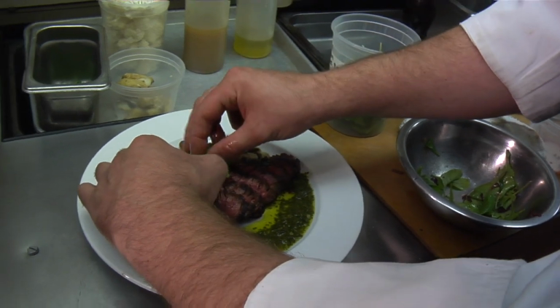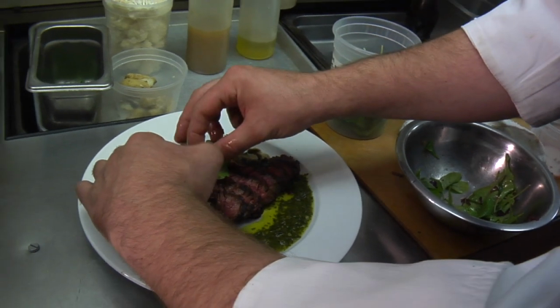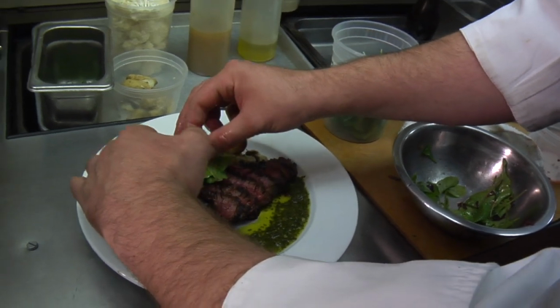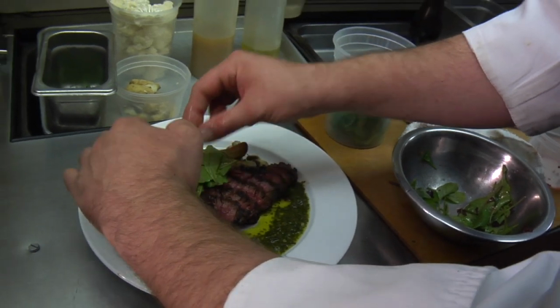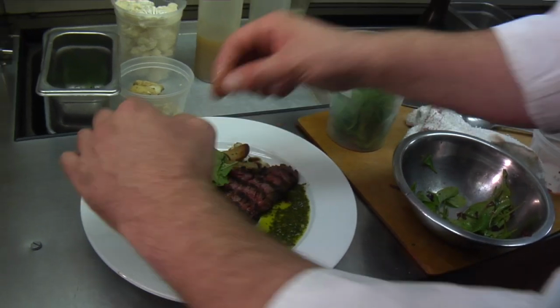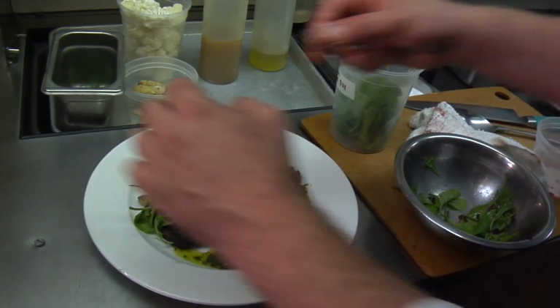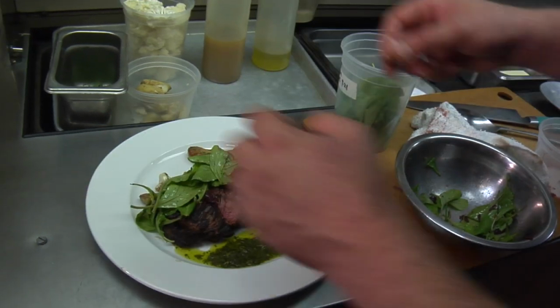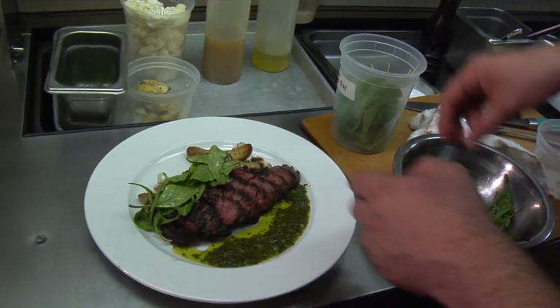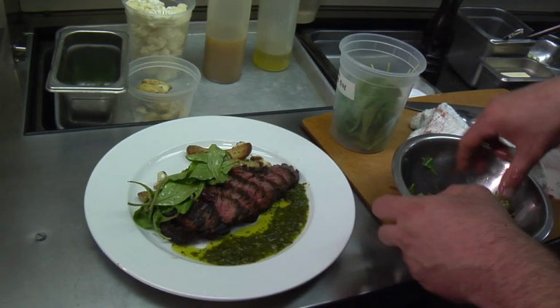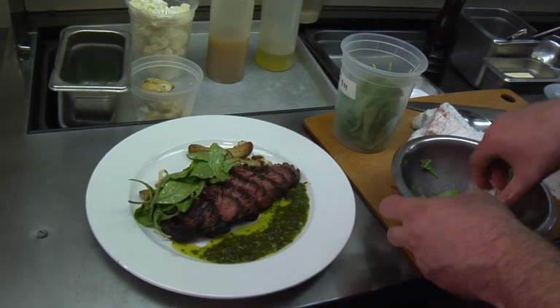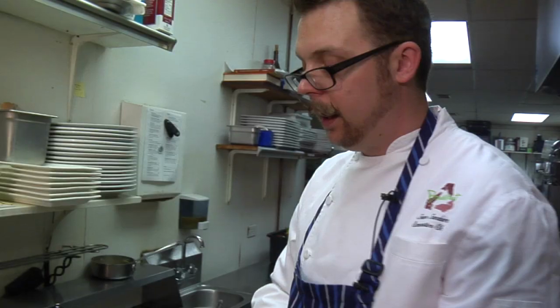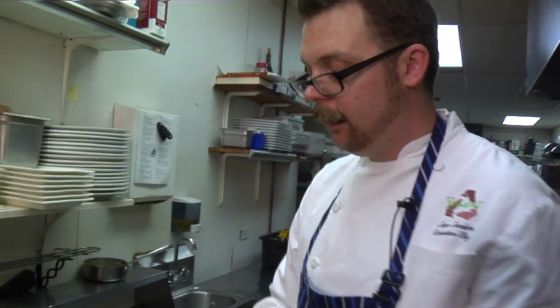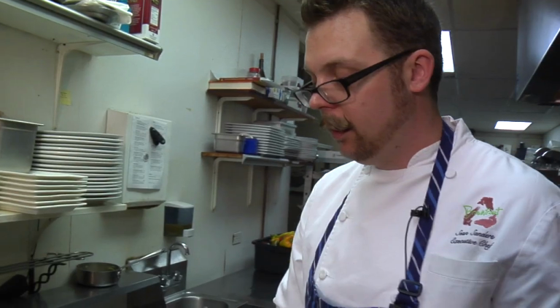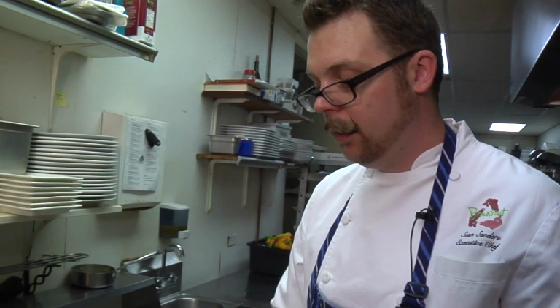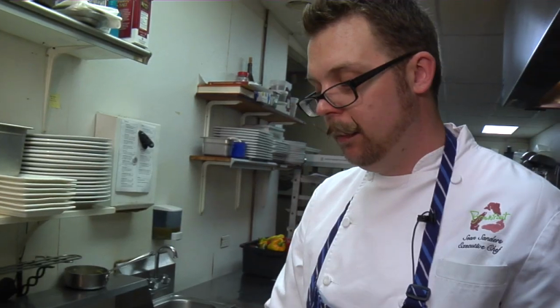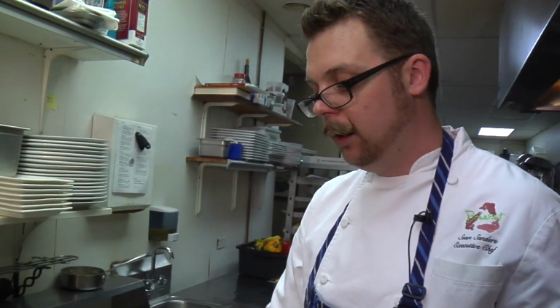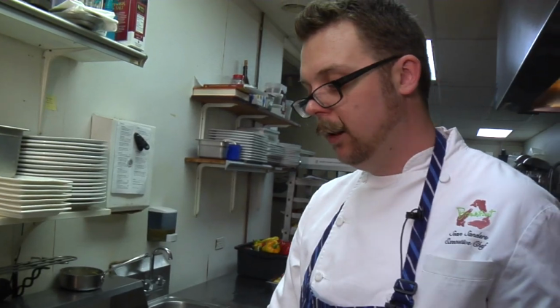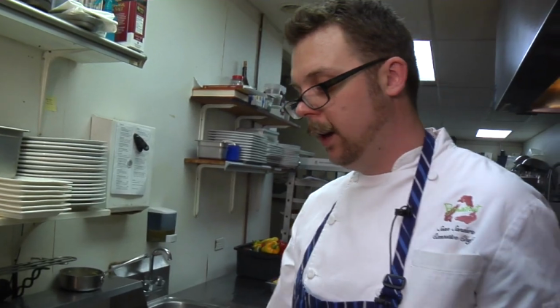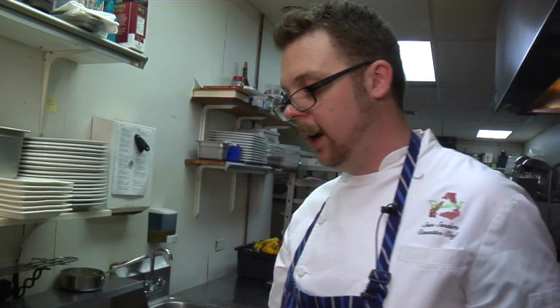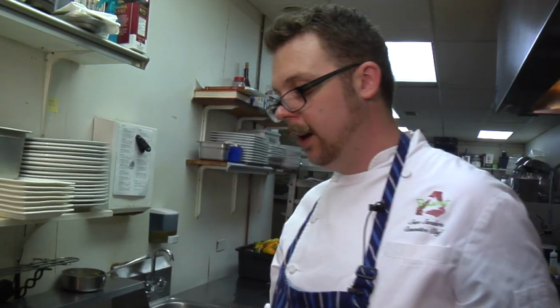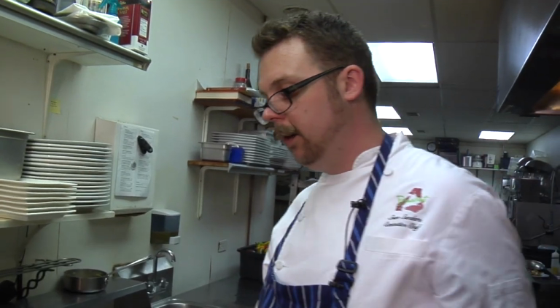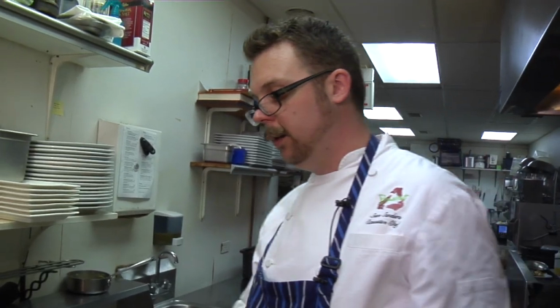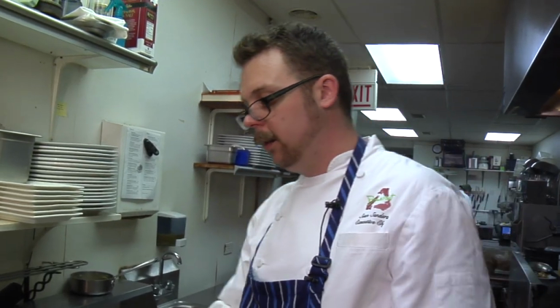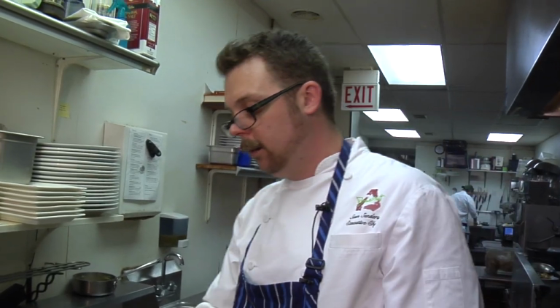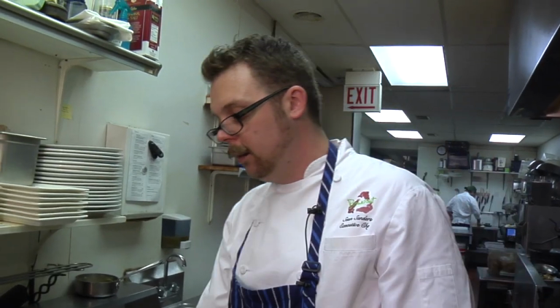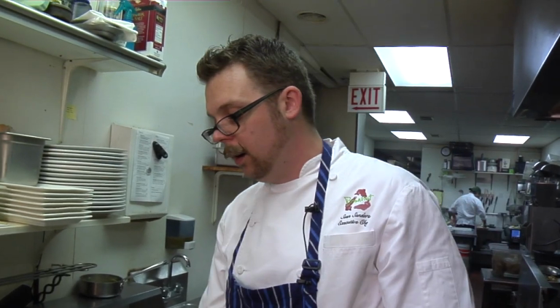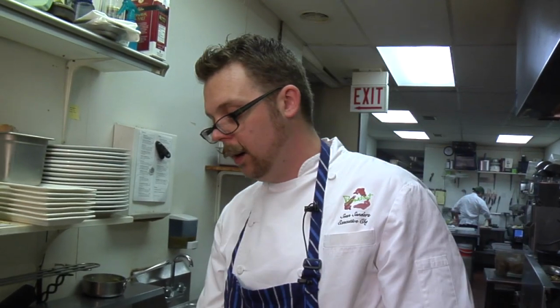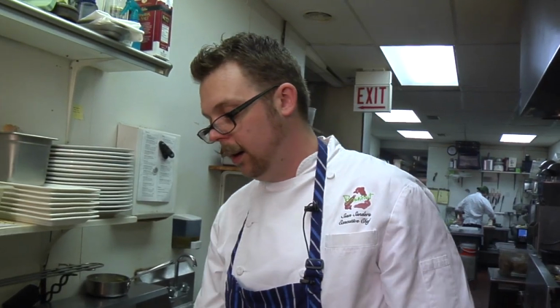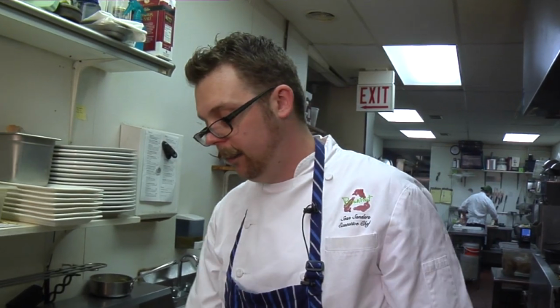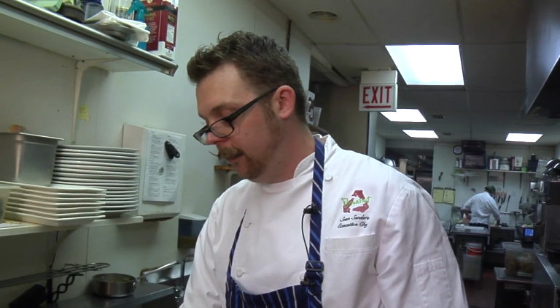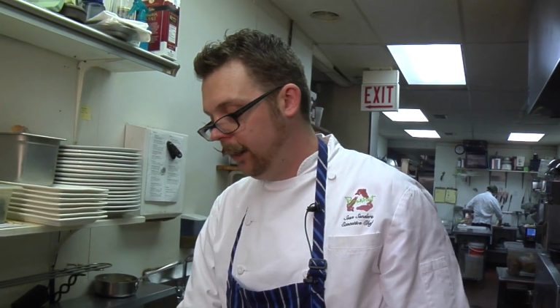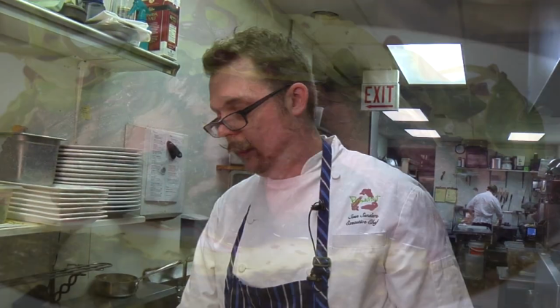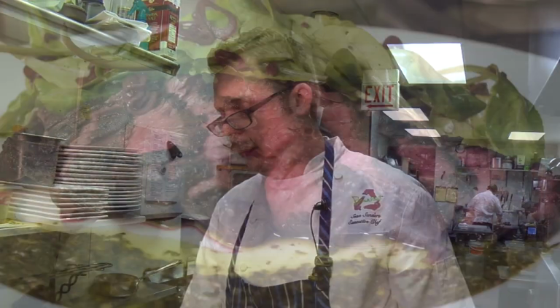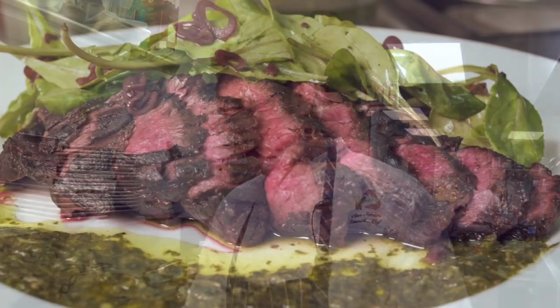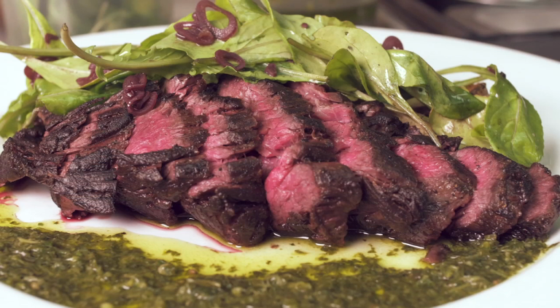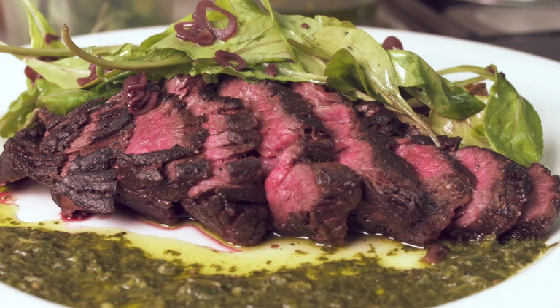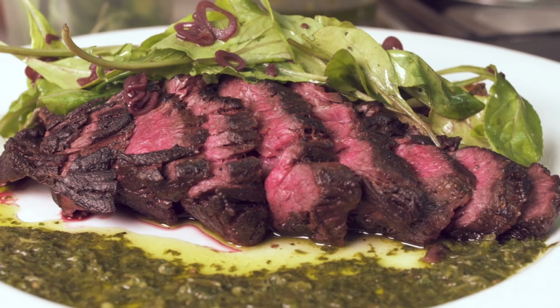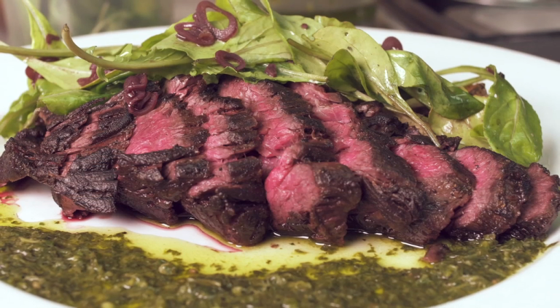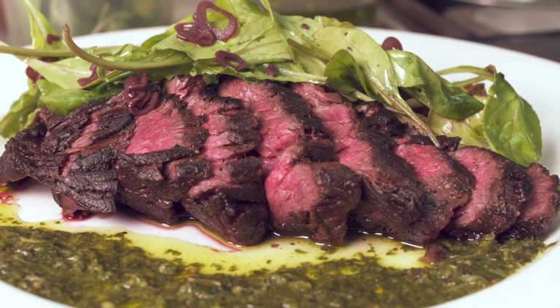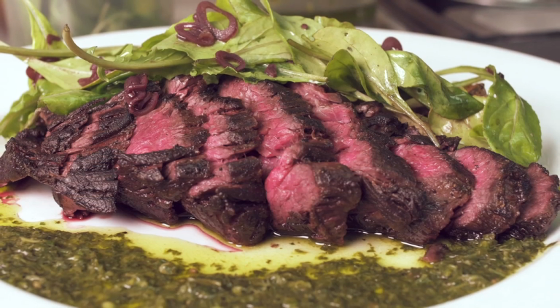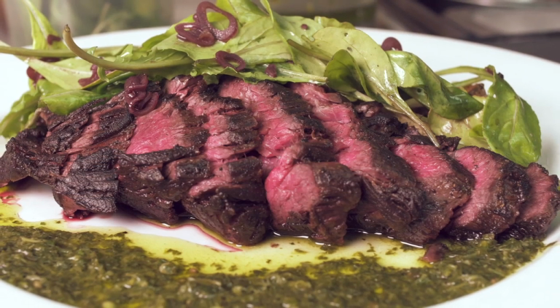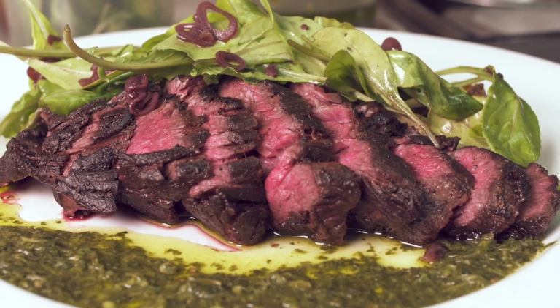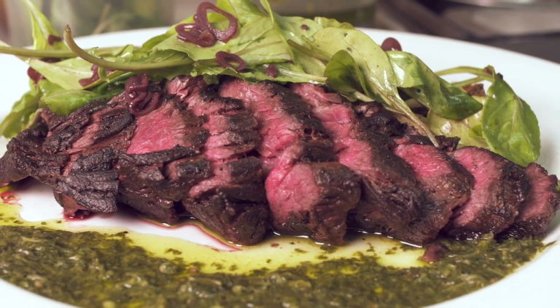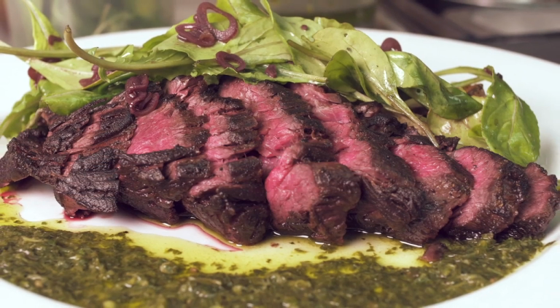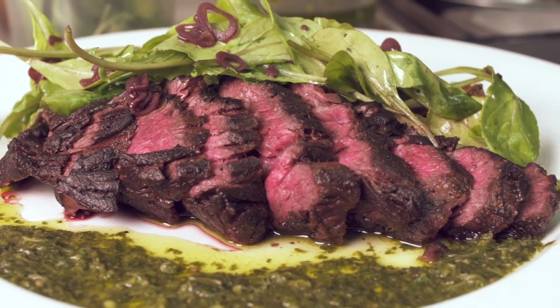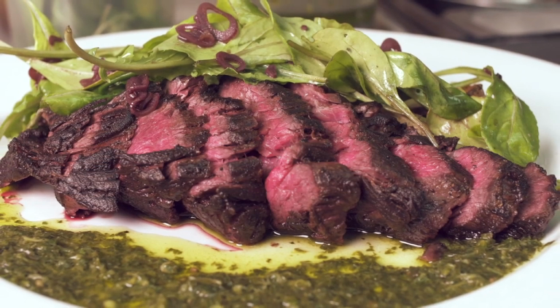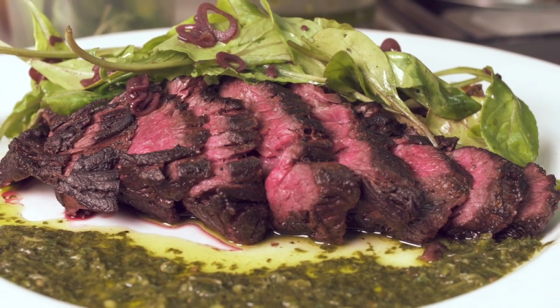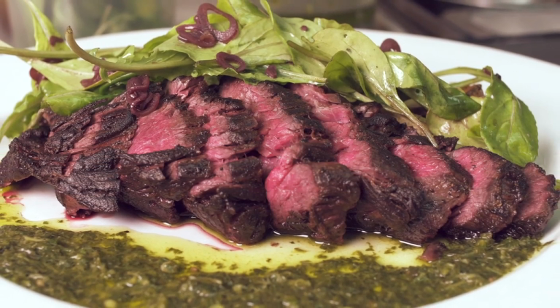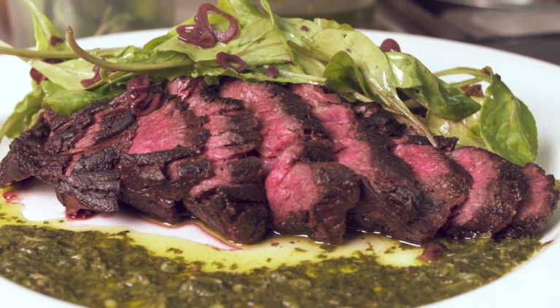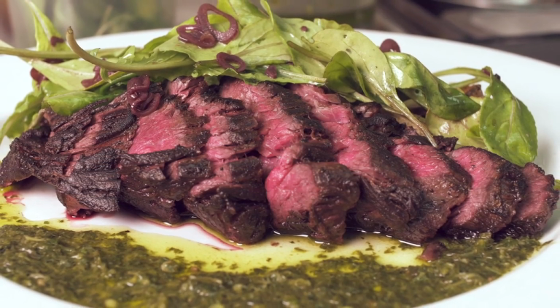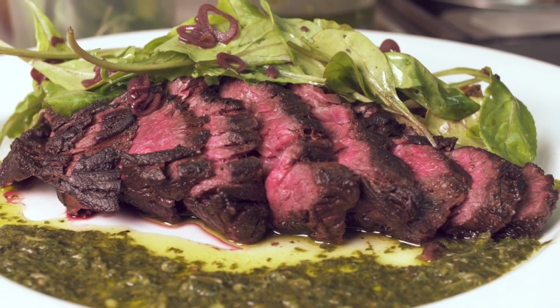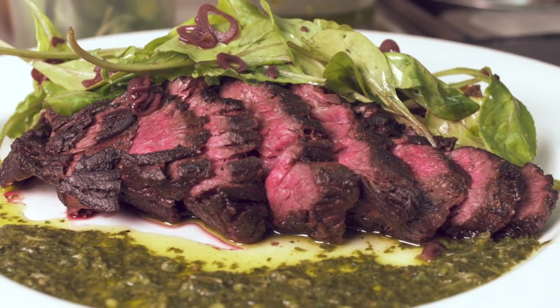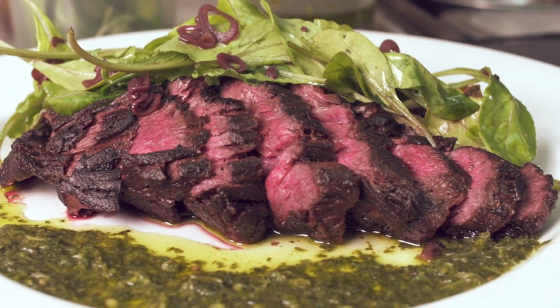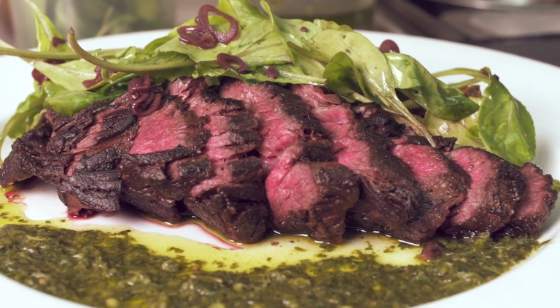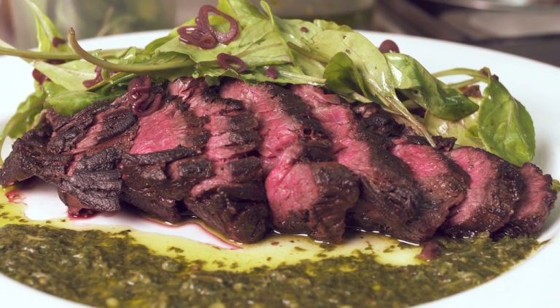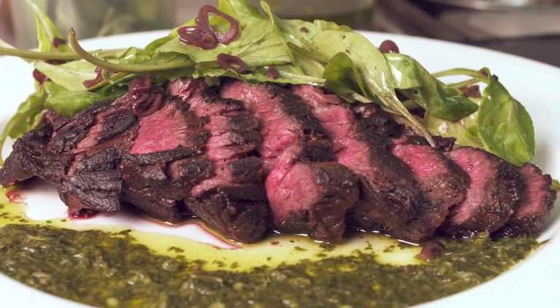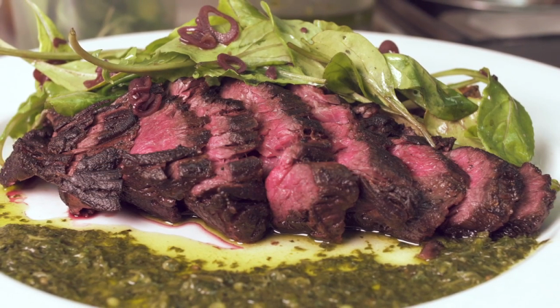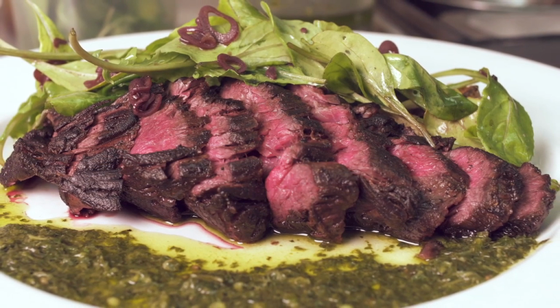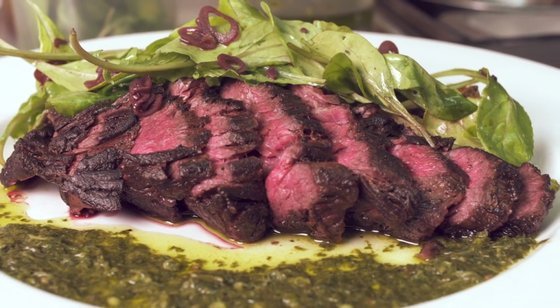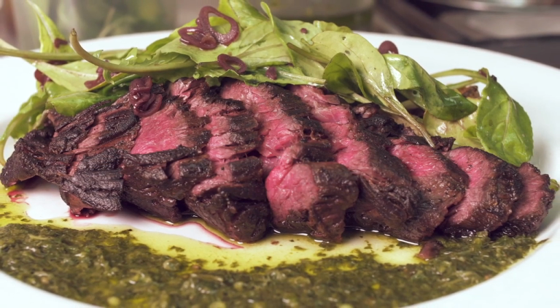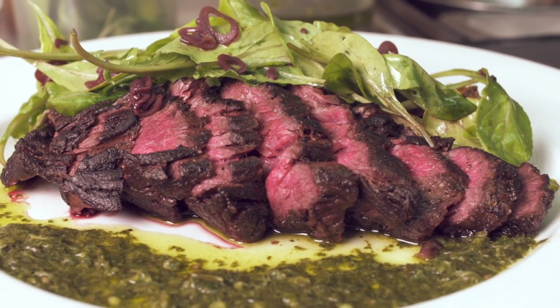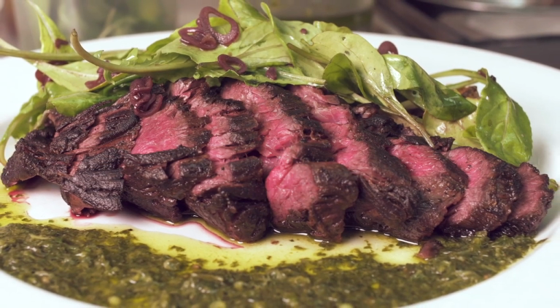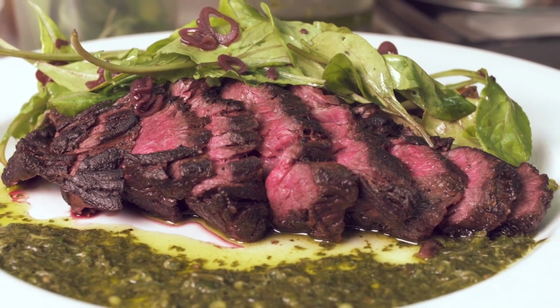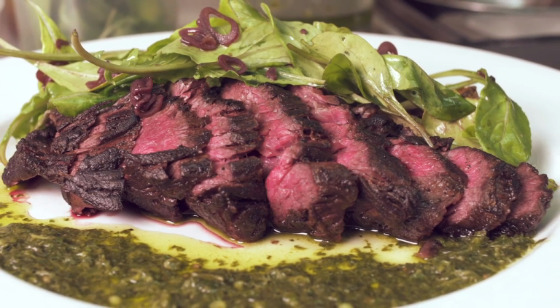And there you have it — pan-seared Mint Creek hanger with fingerlings, cauliflower, and green coriander chimichurri. Enjoy.